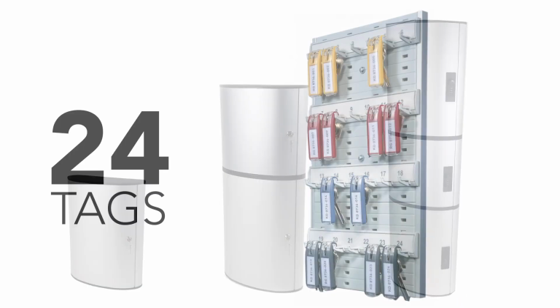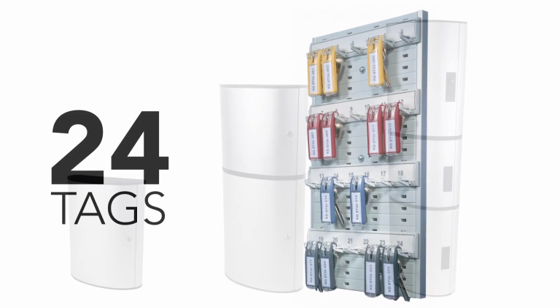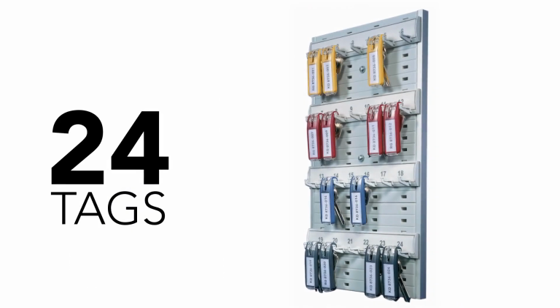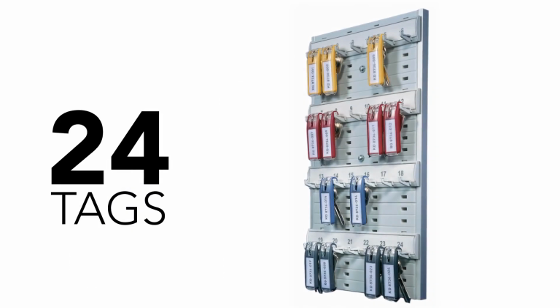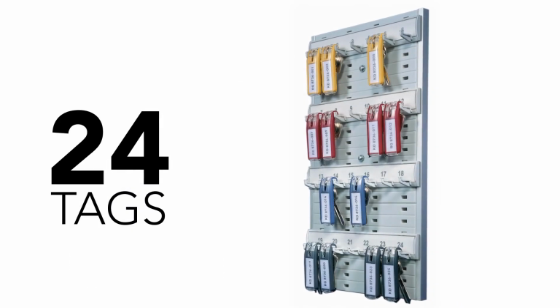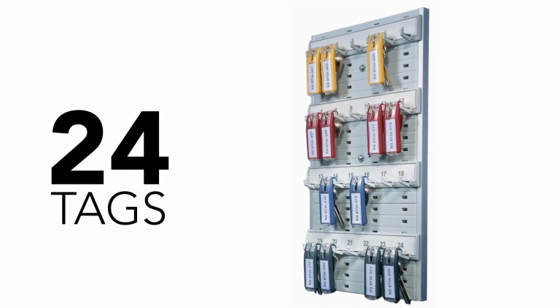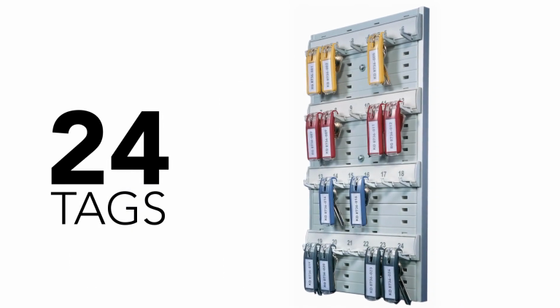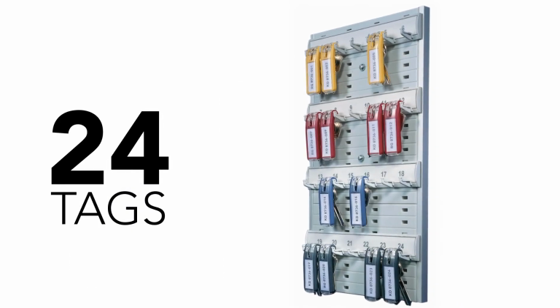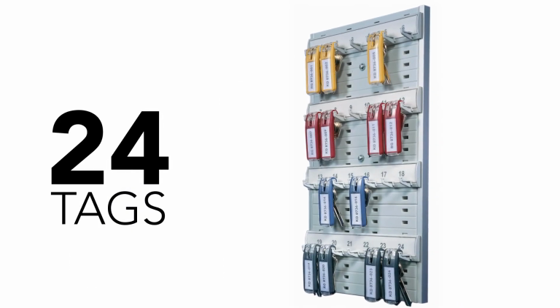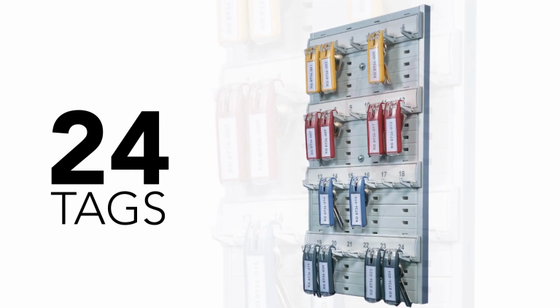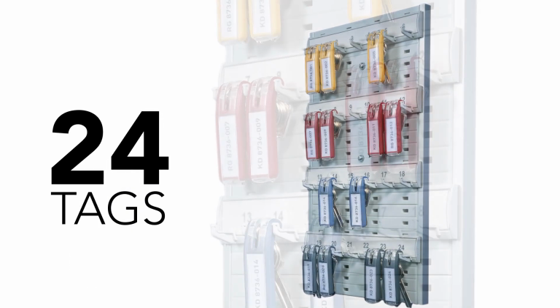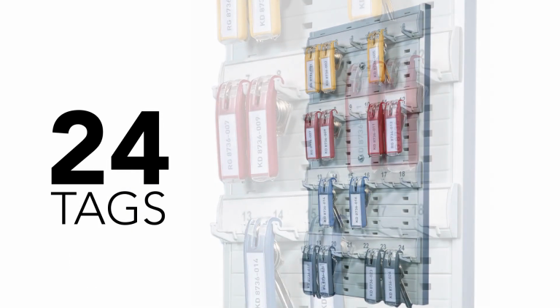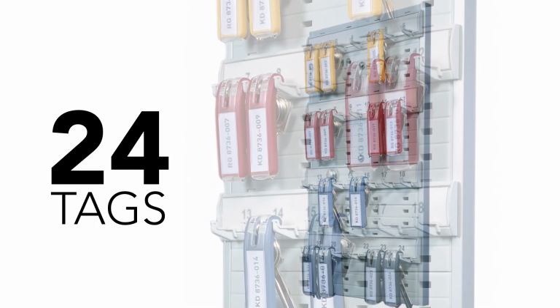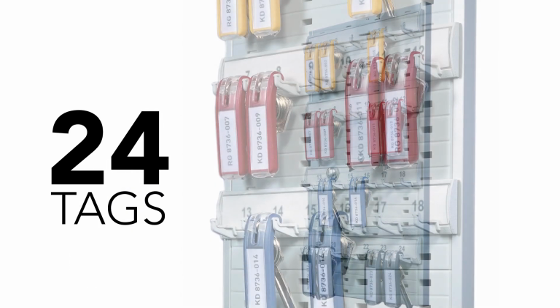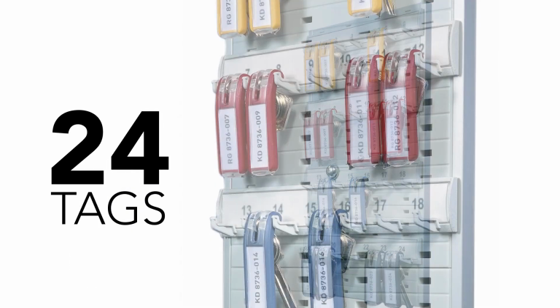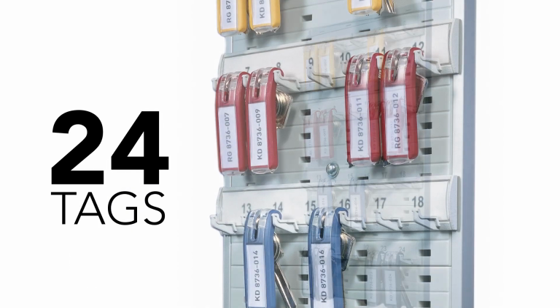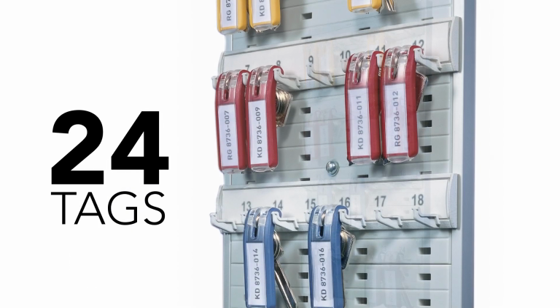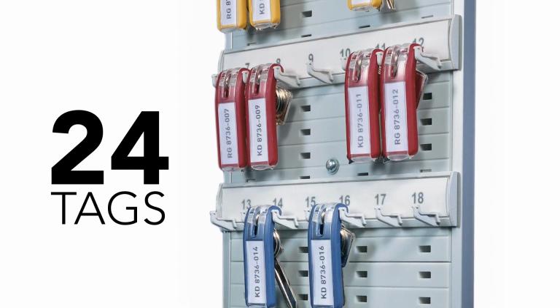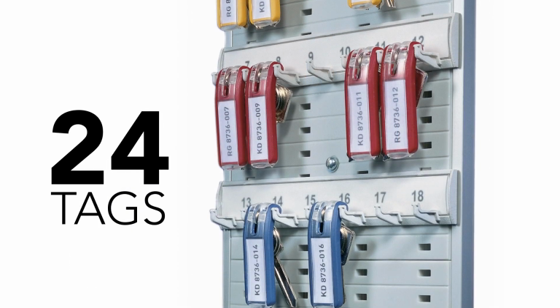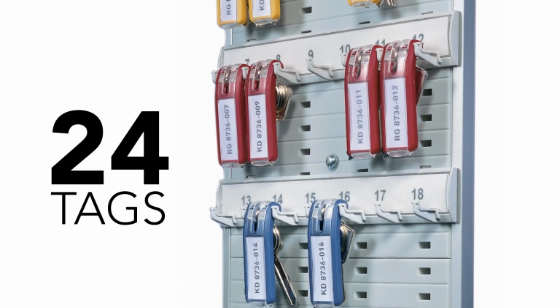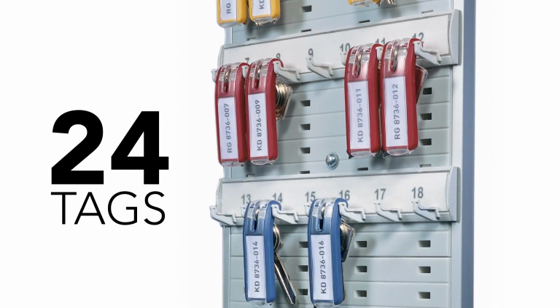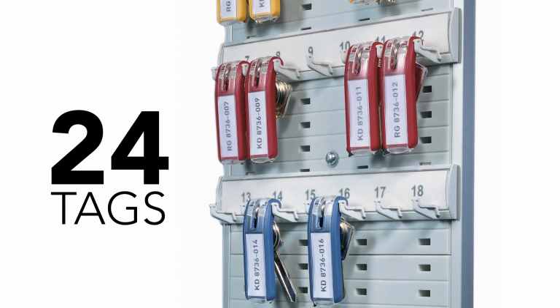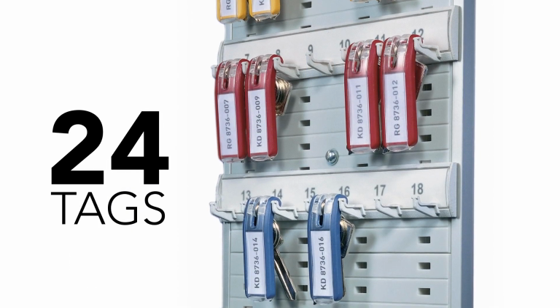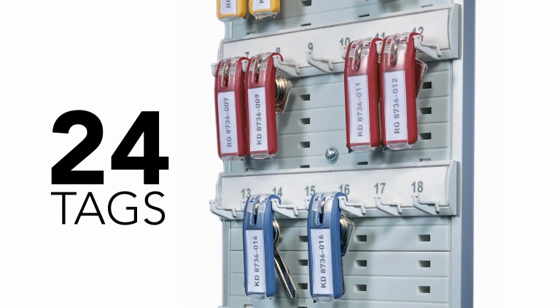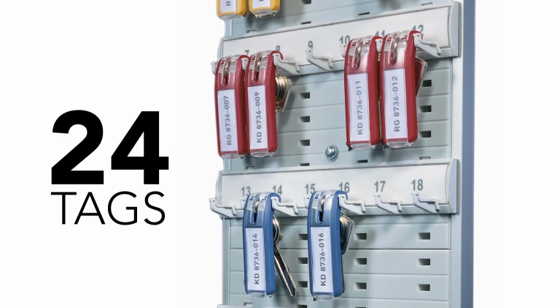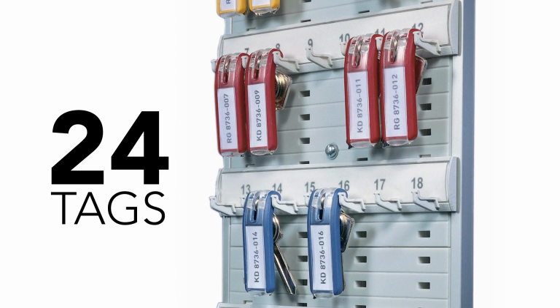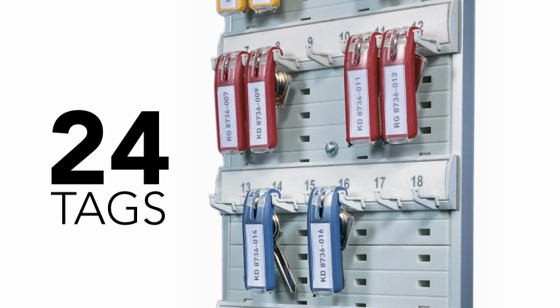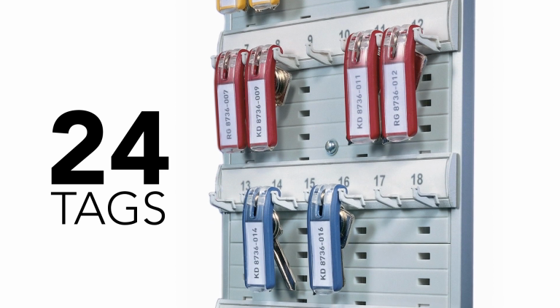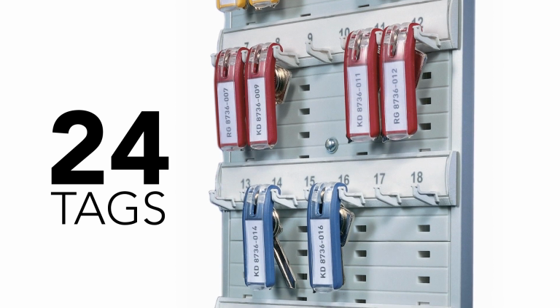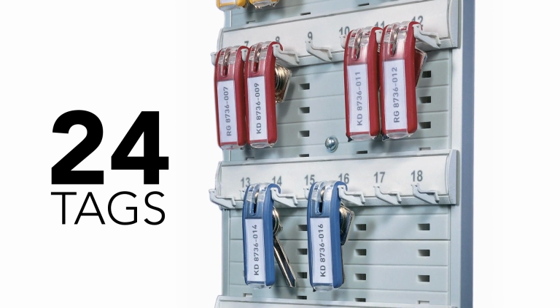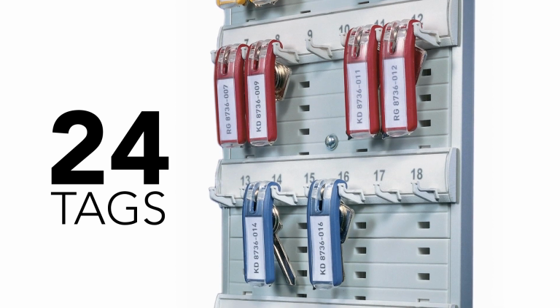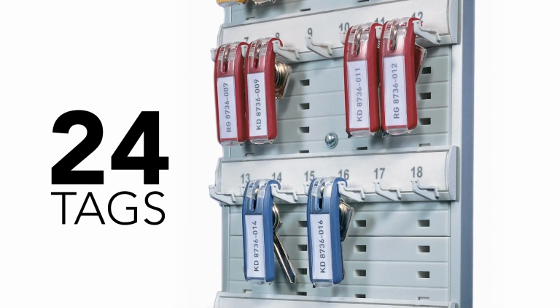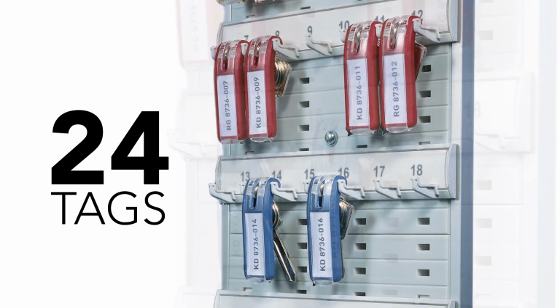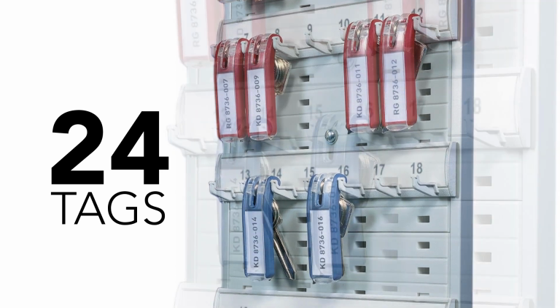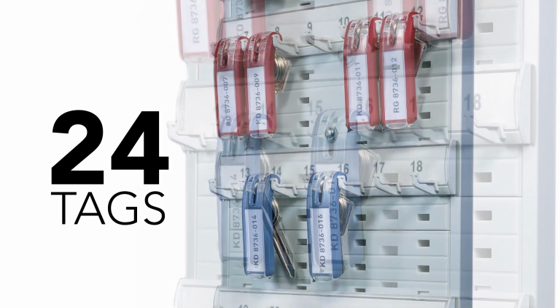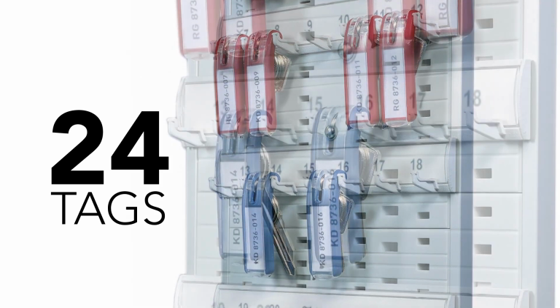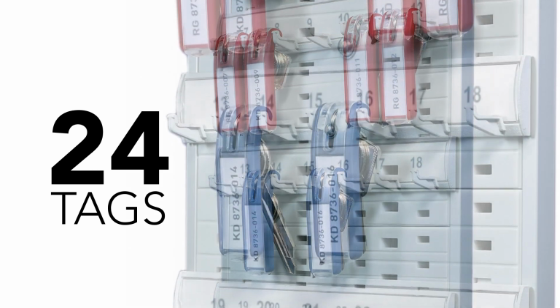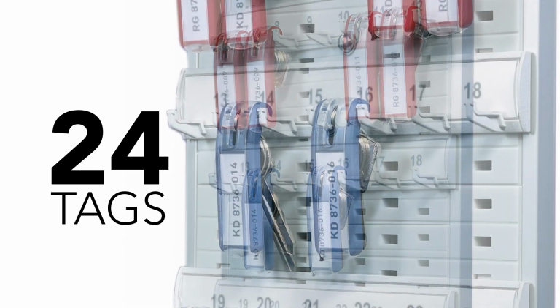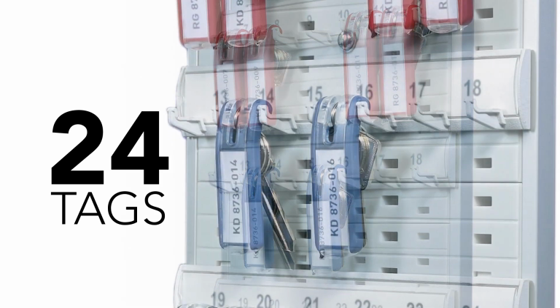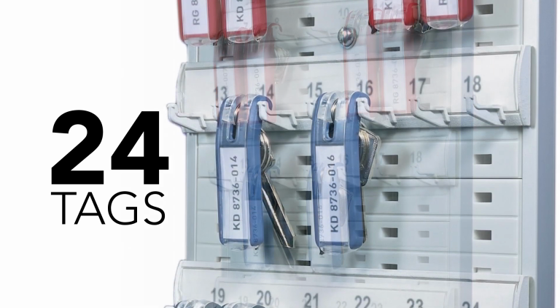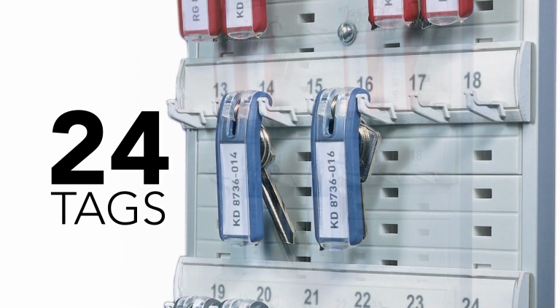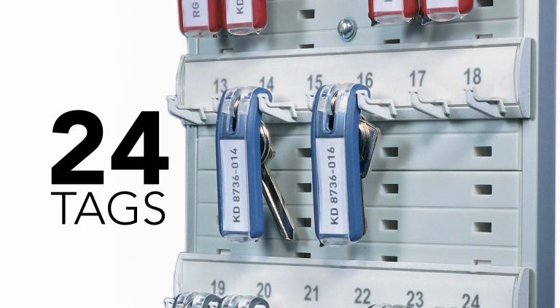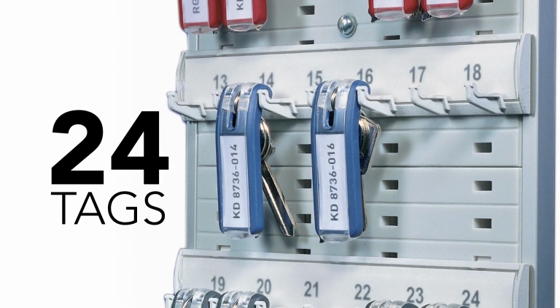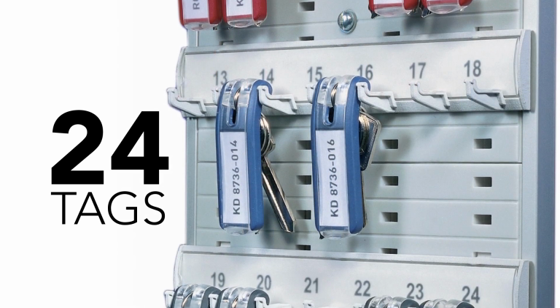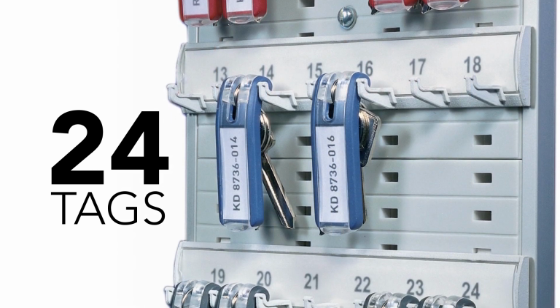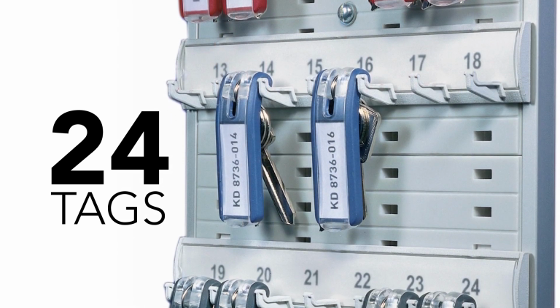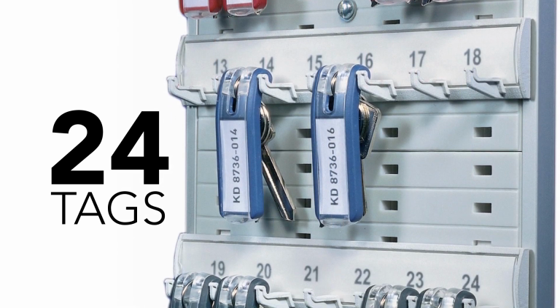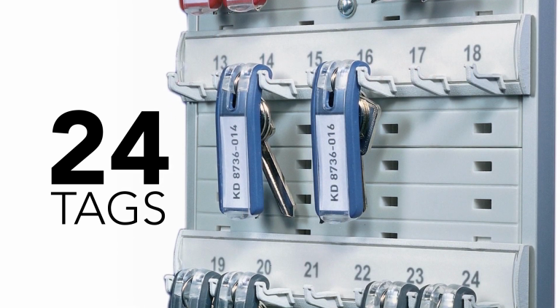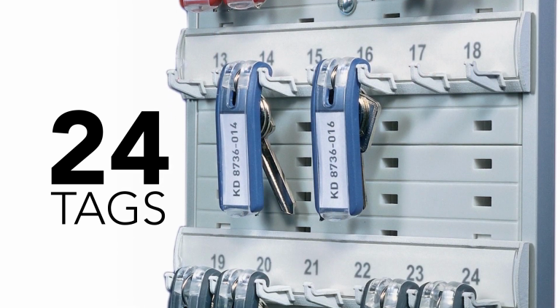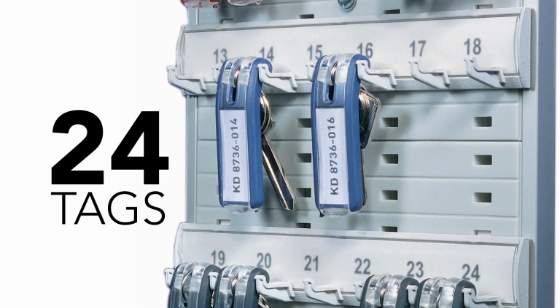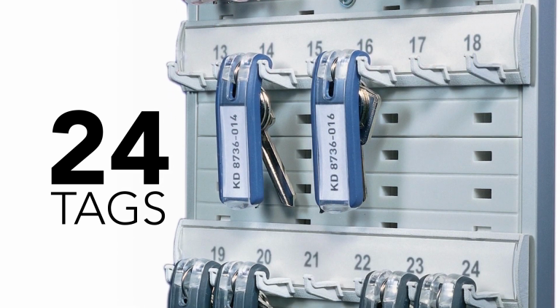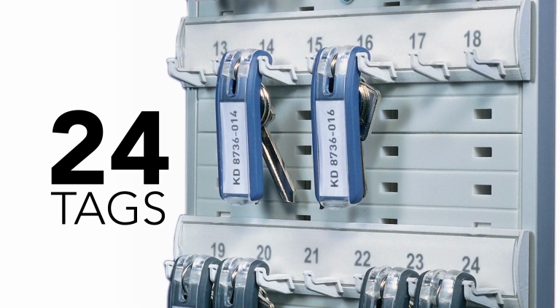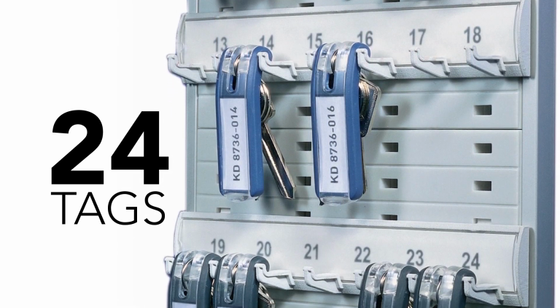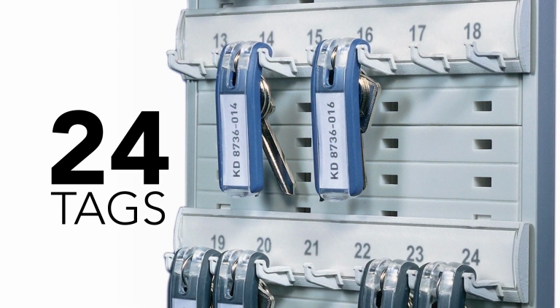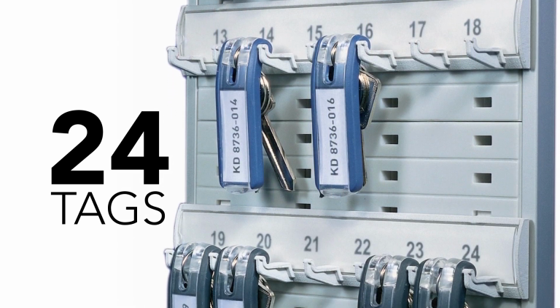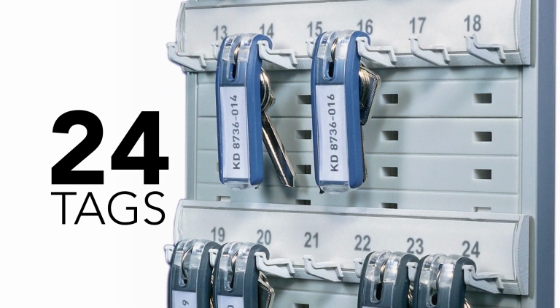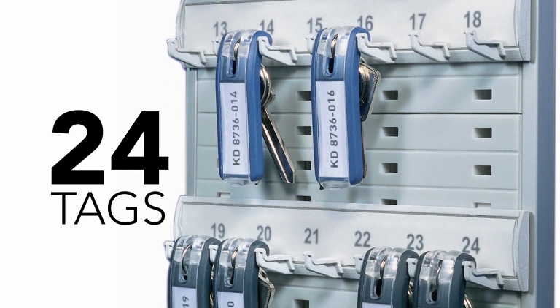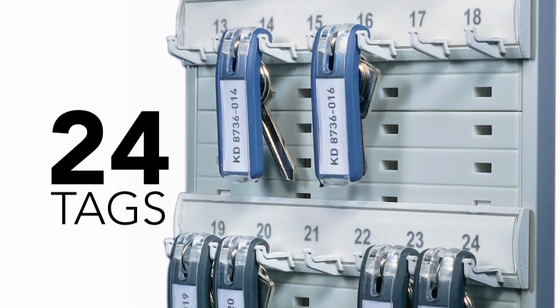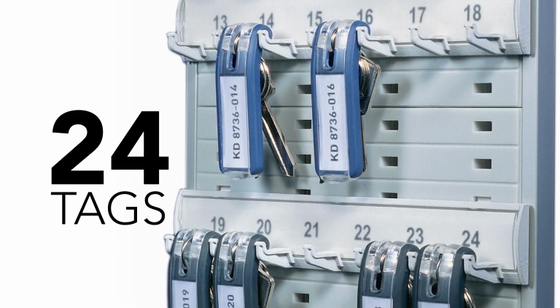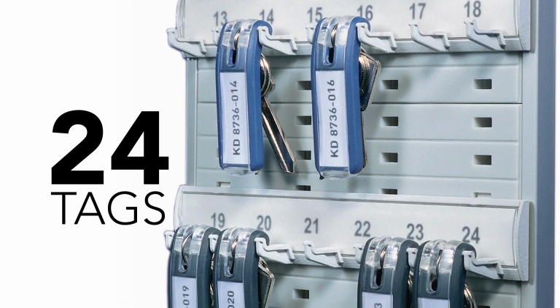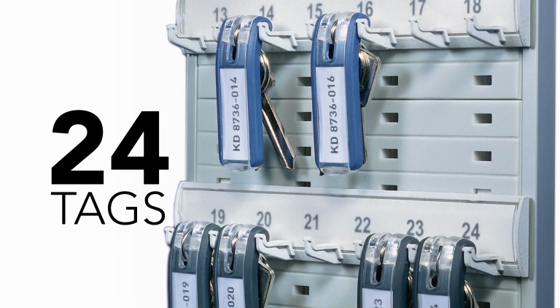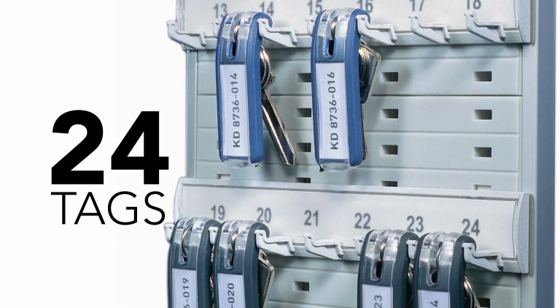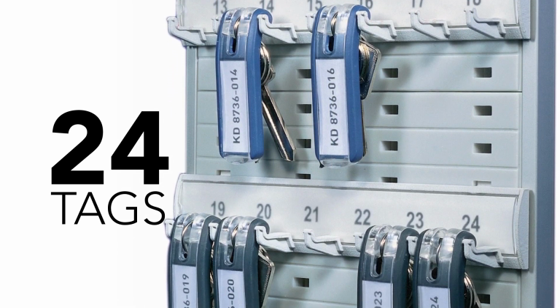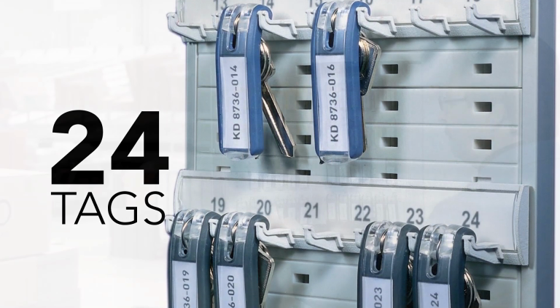For low security key management, the open key rack provides storage, organization, and flexibility for up to 24 key tags.